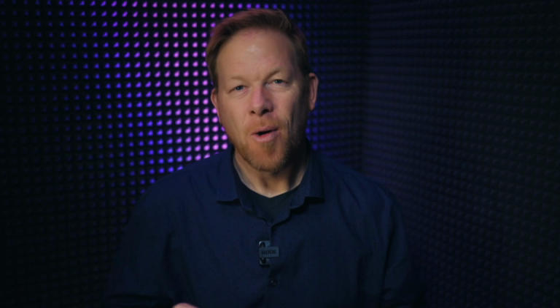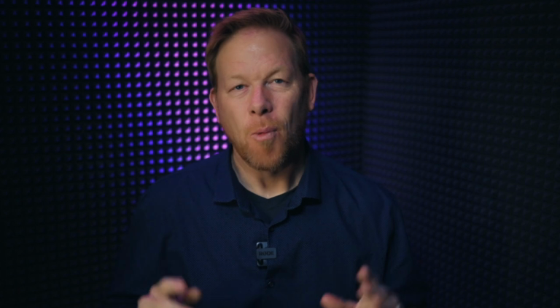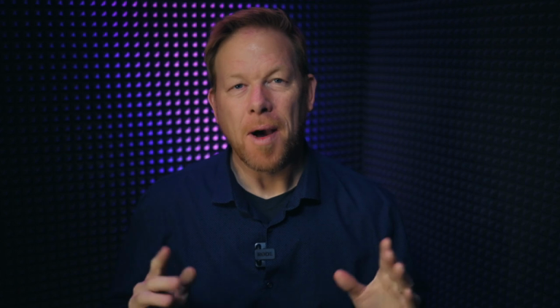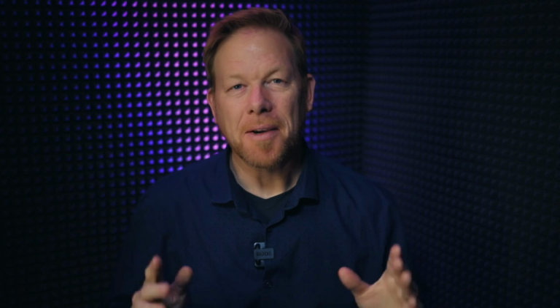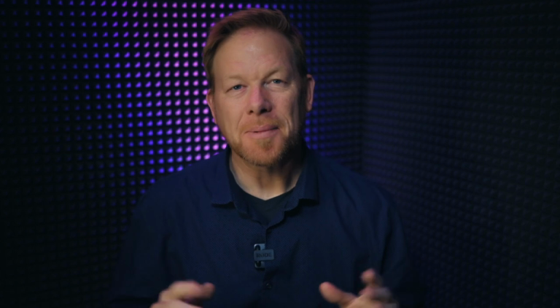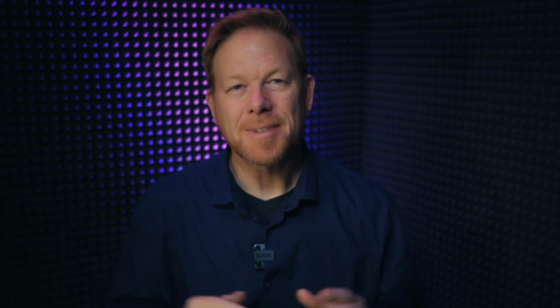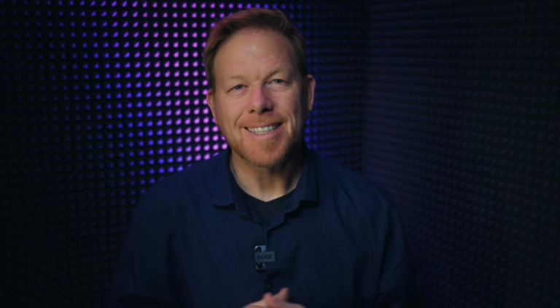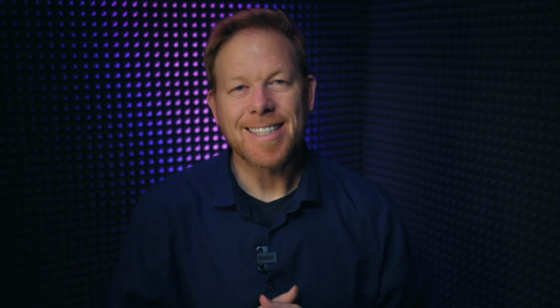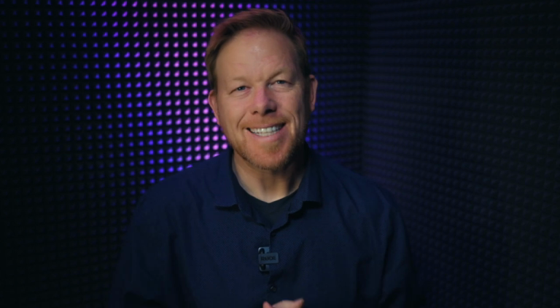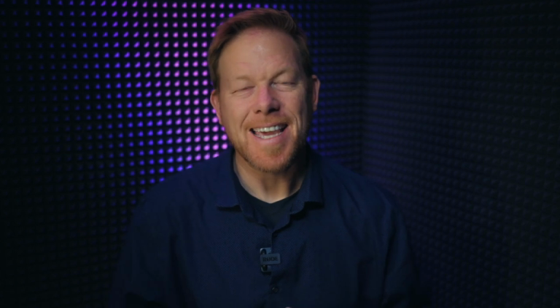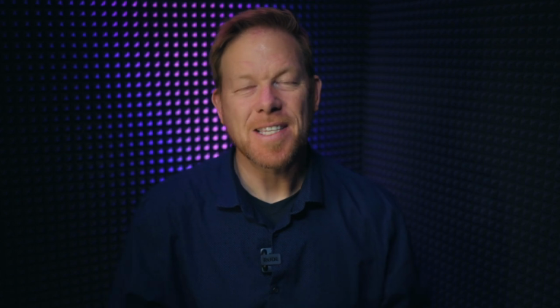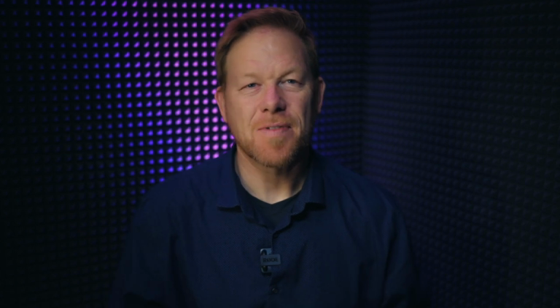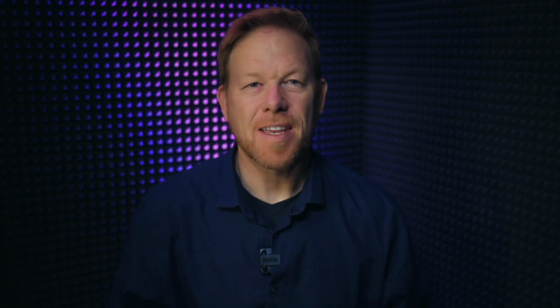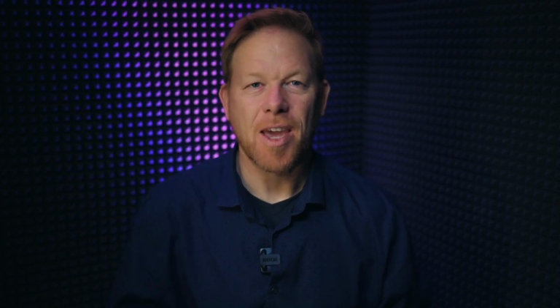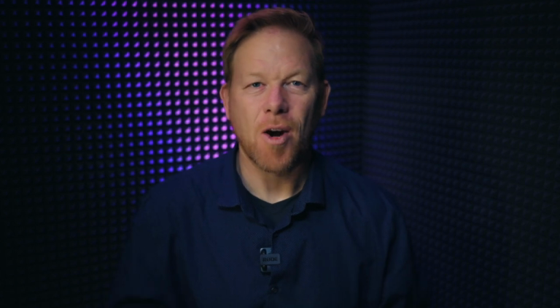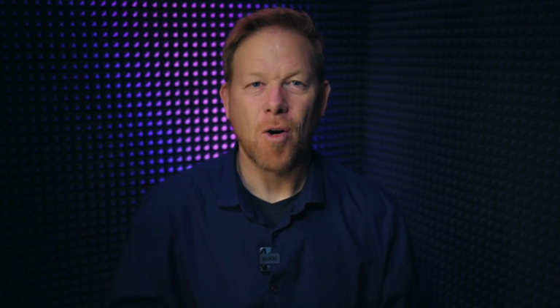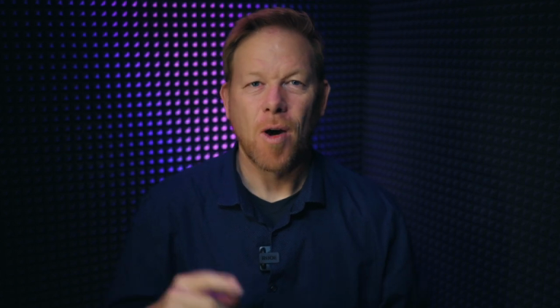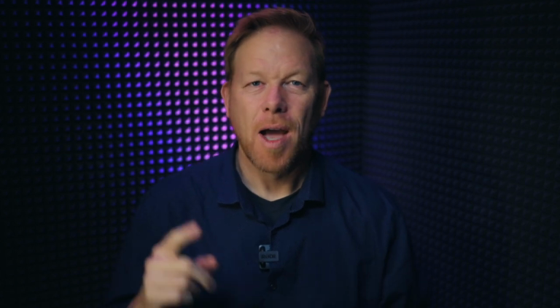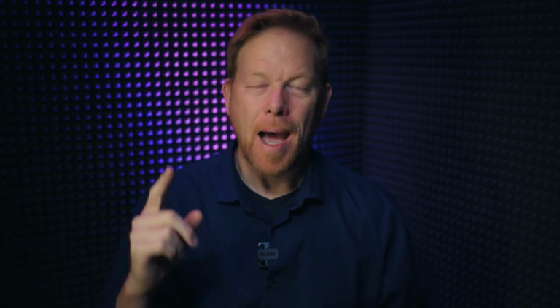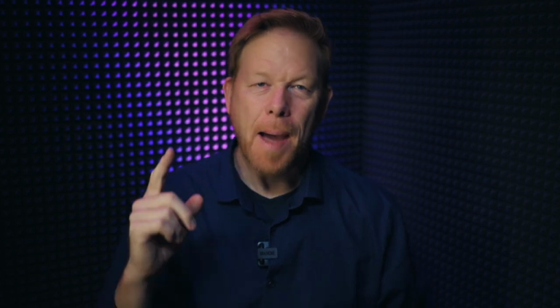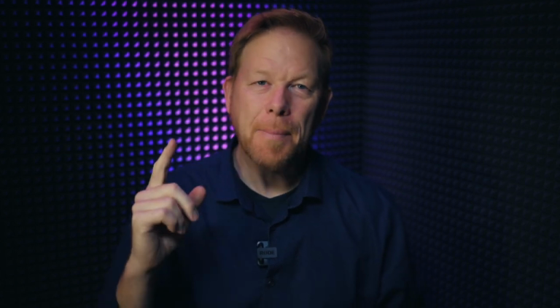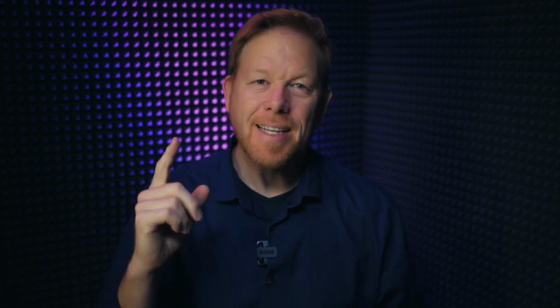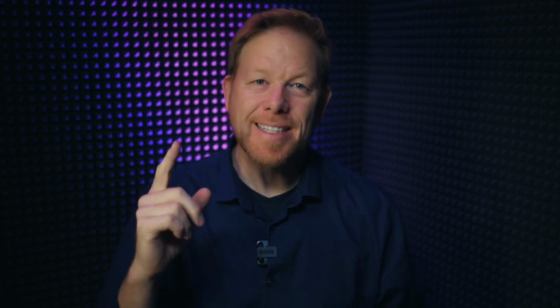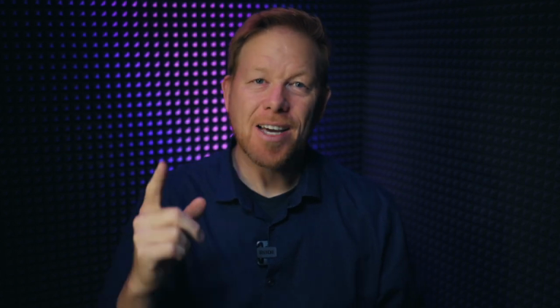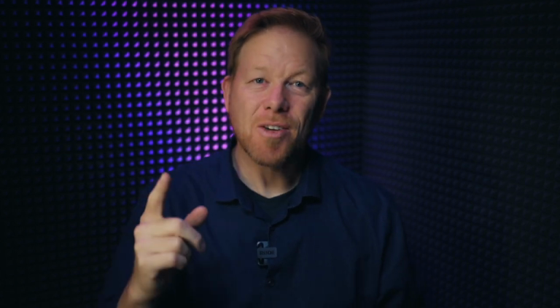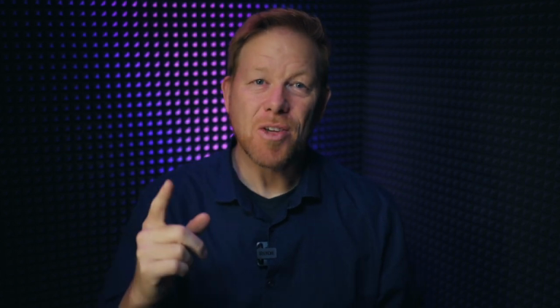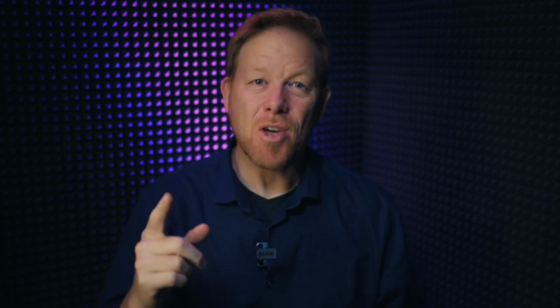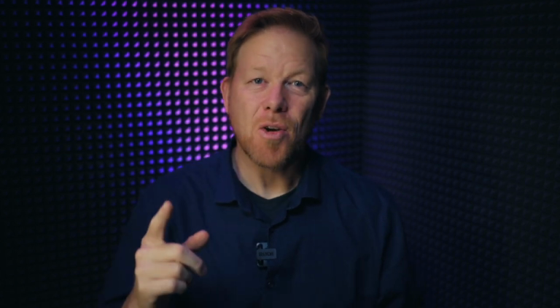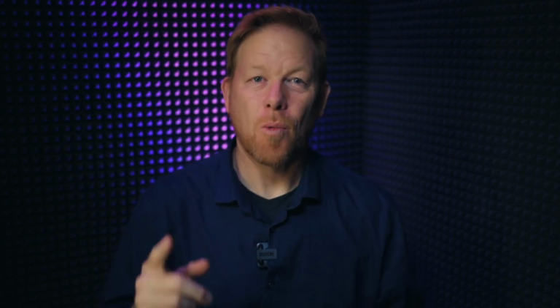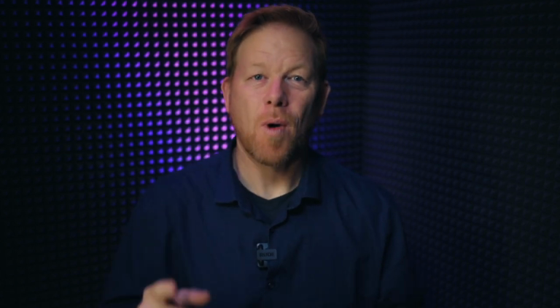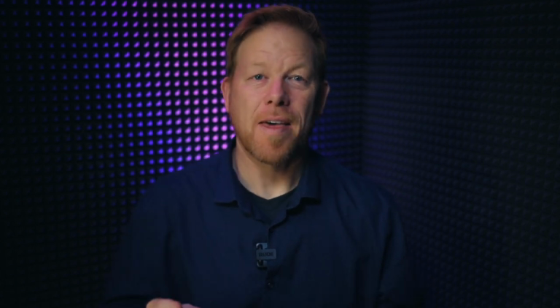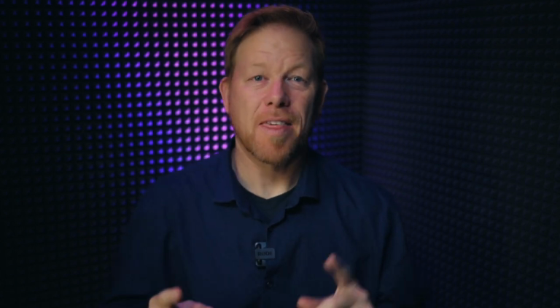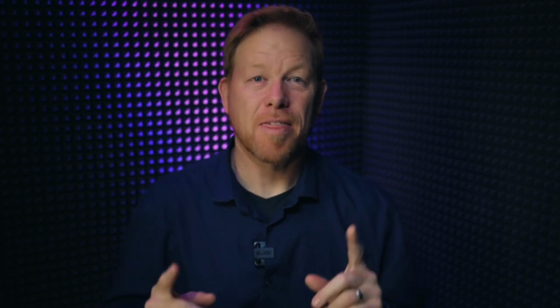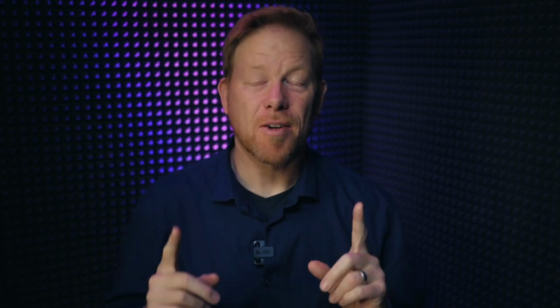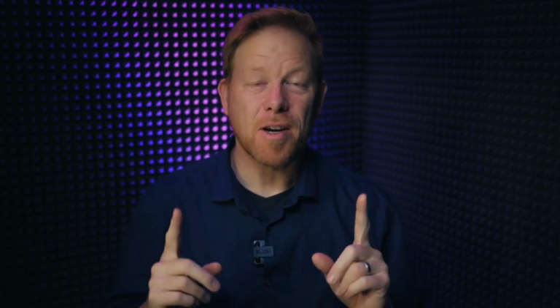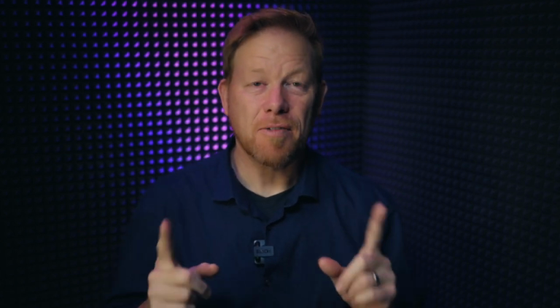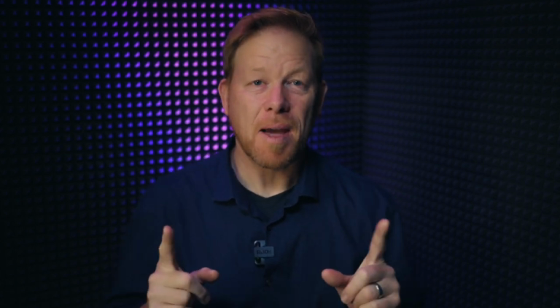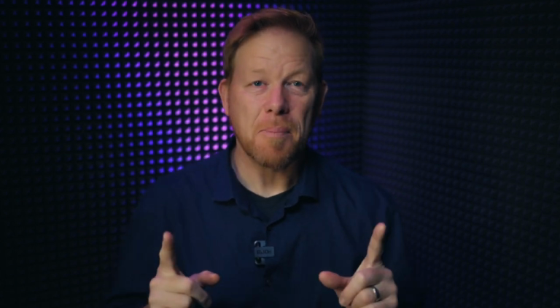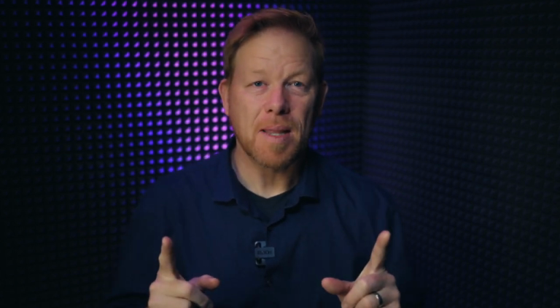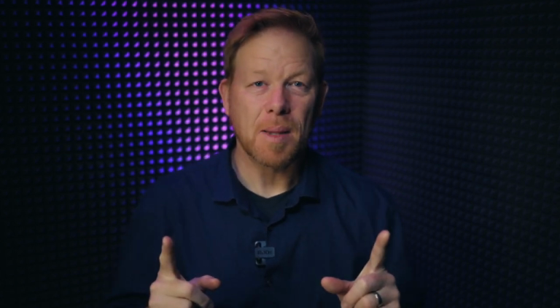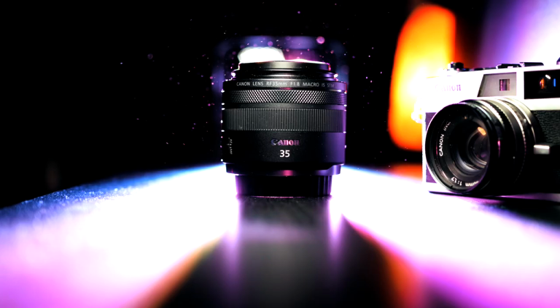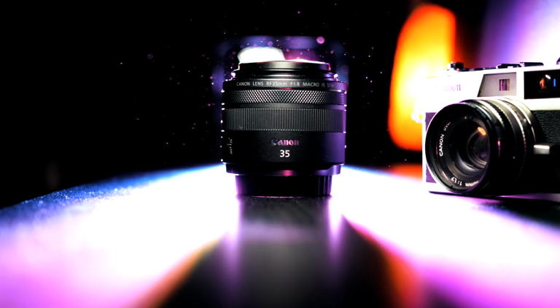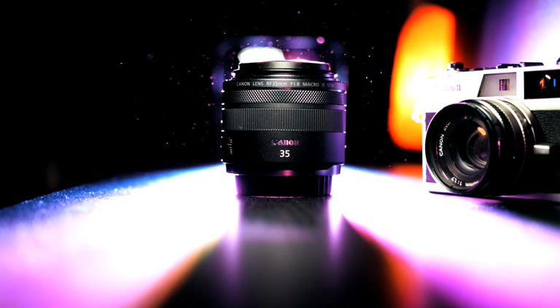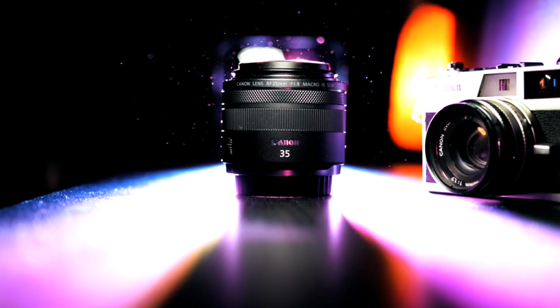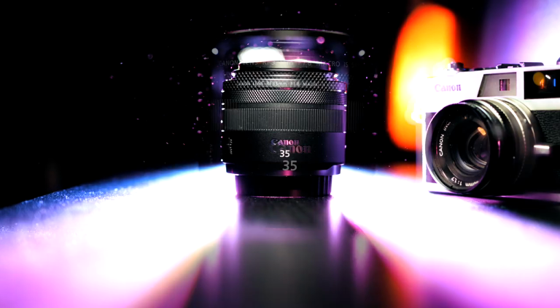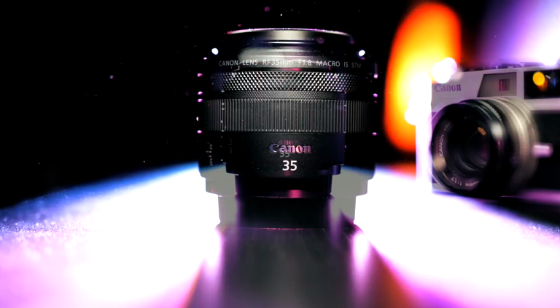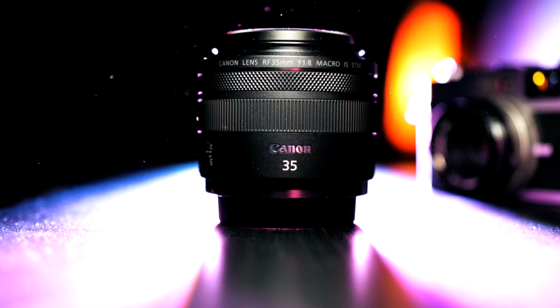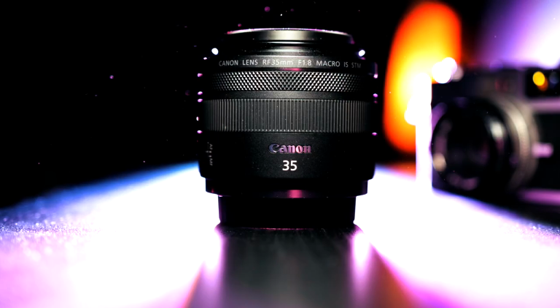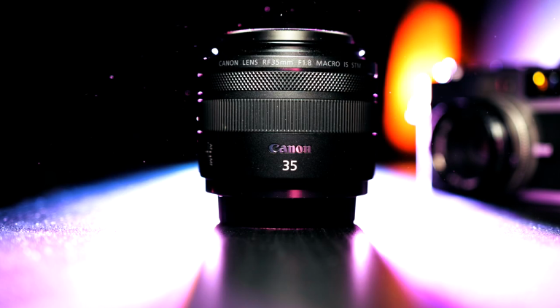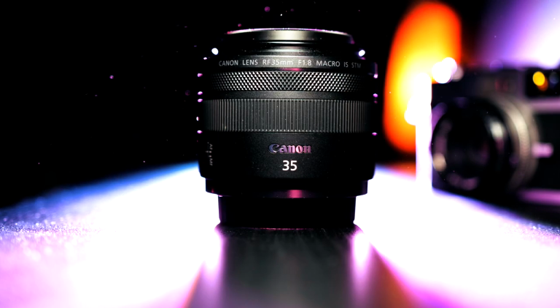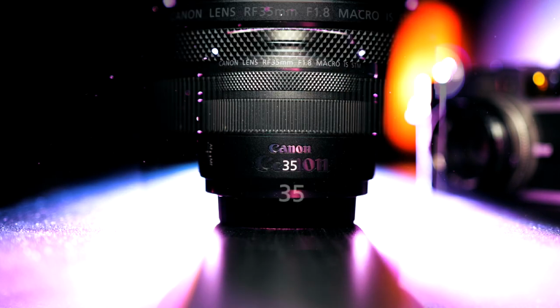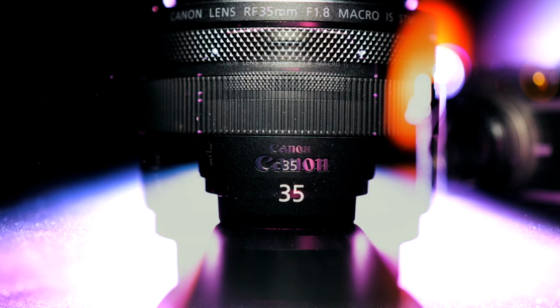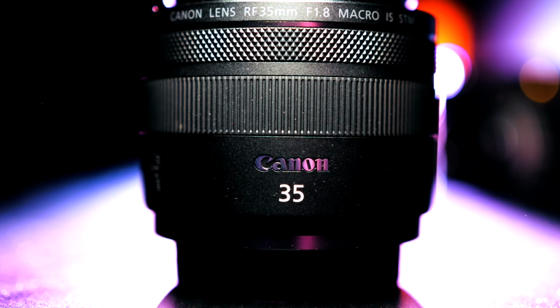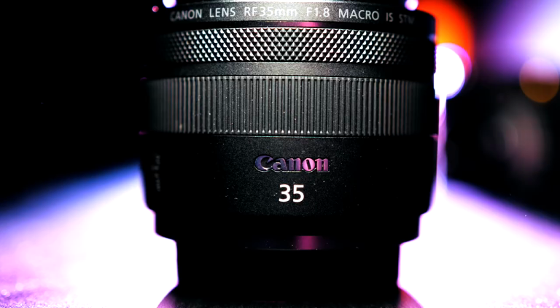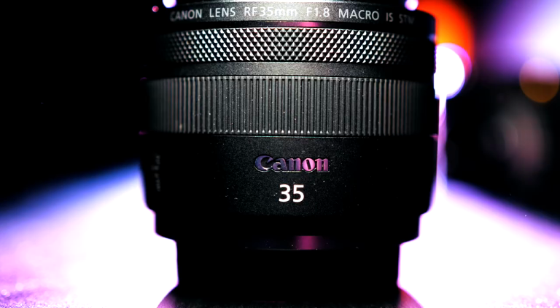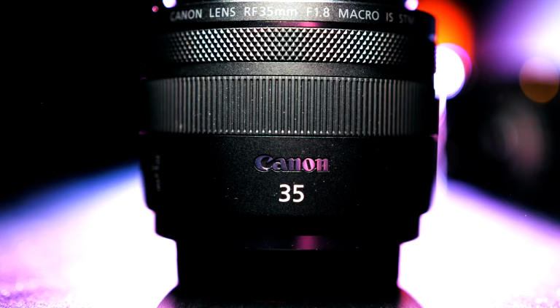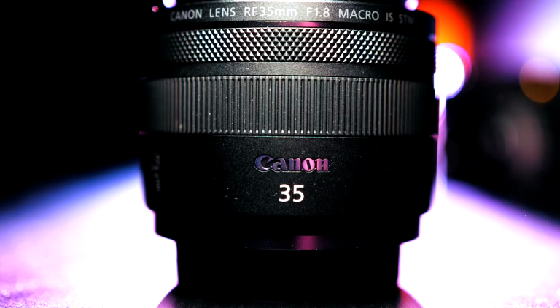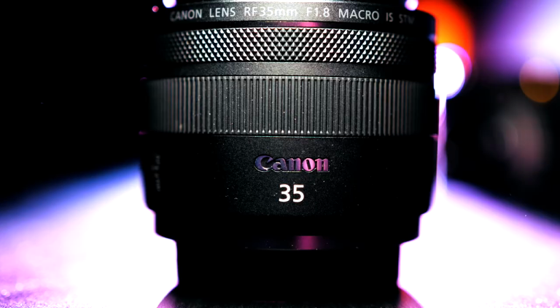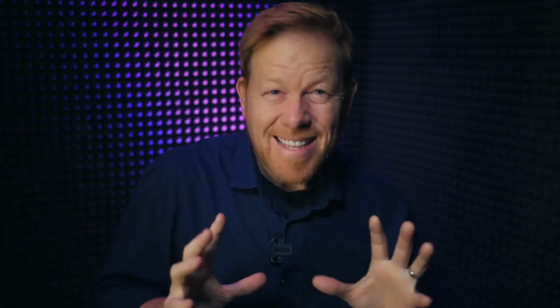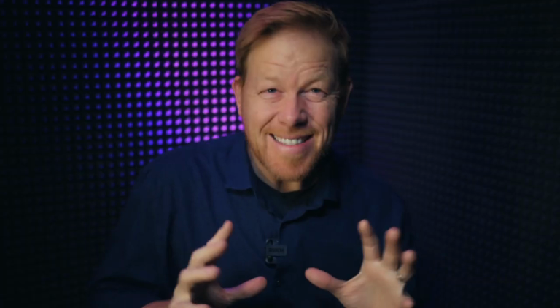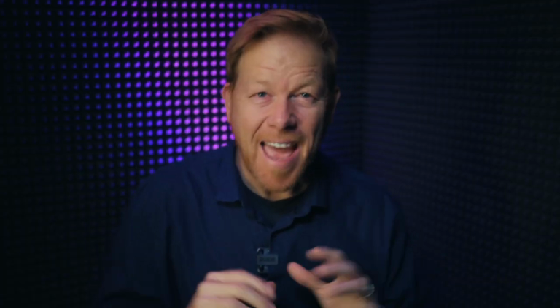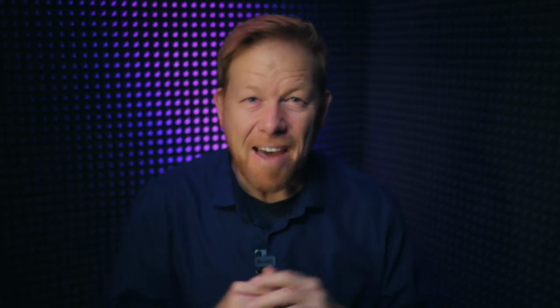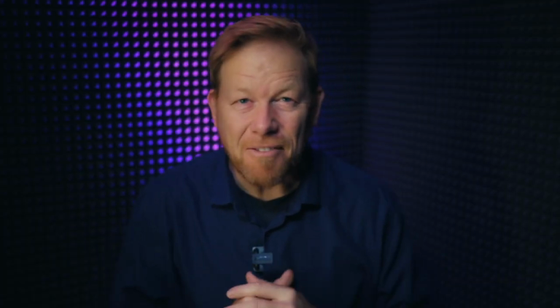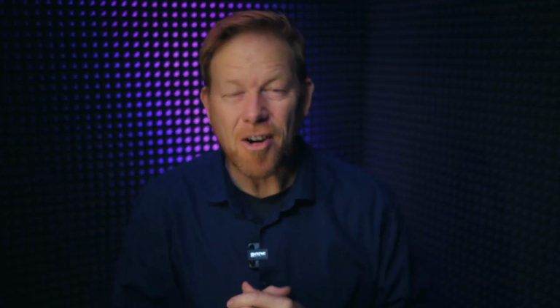Welcome to today's video. I'm going to tell you why the 35mm RF lens is the best lens ever.